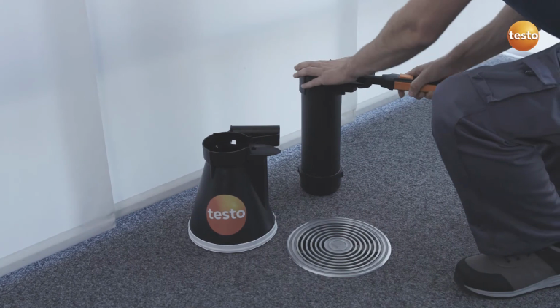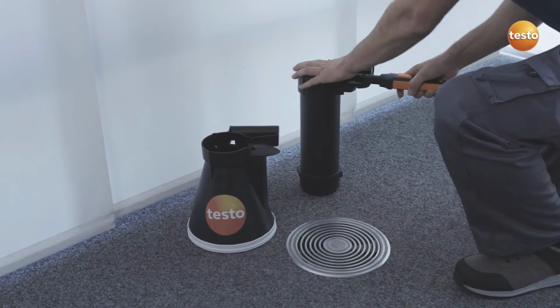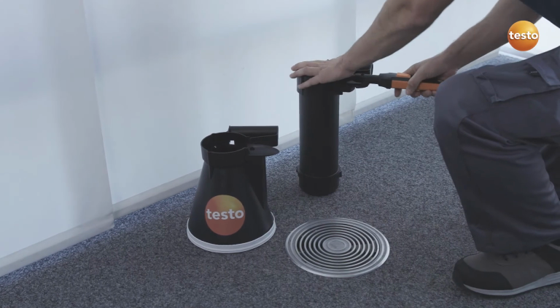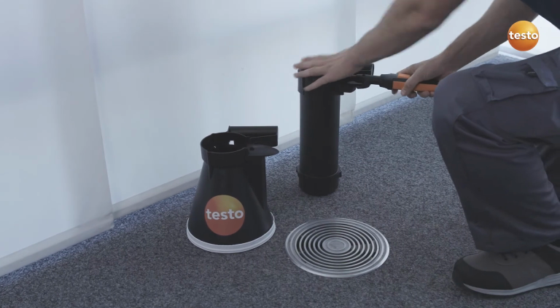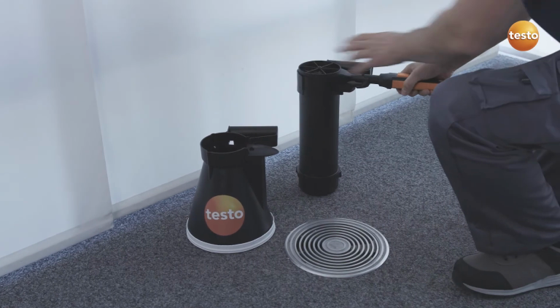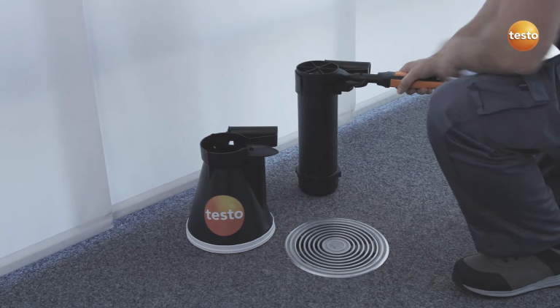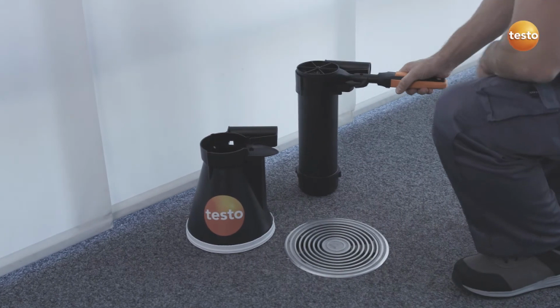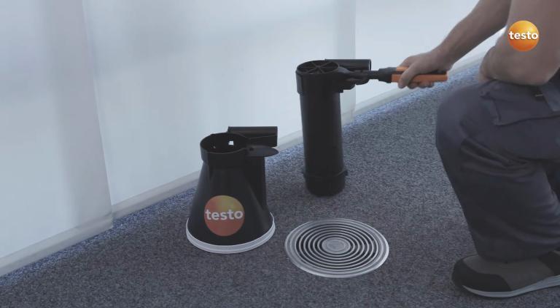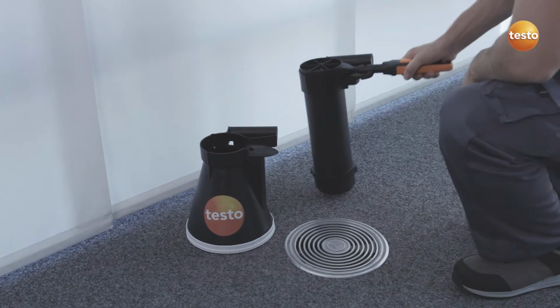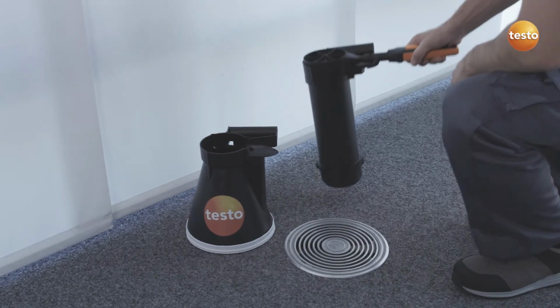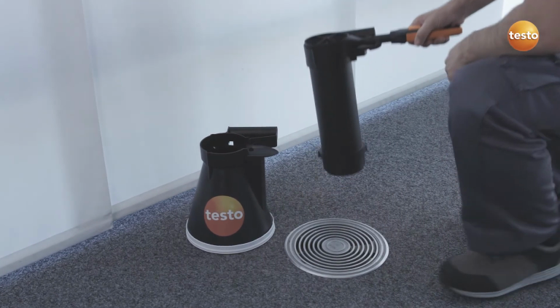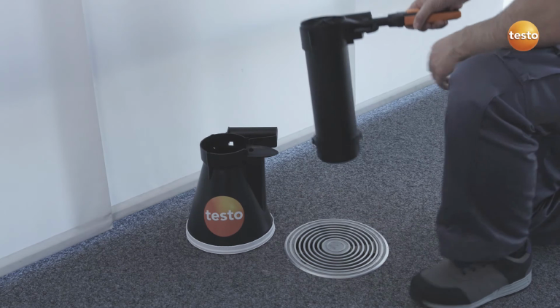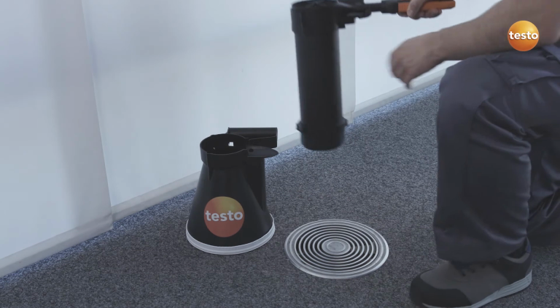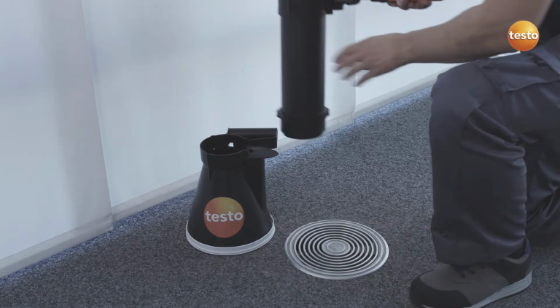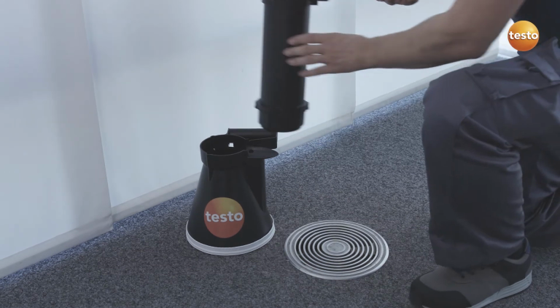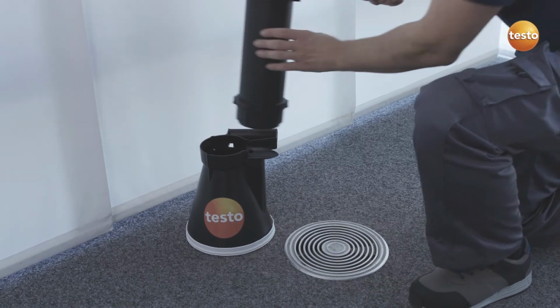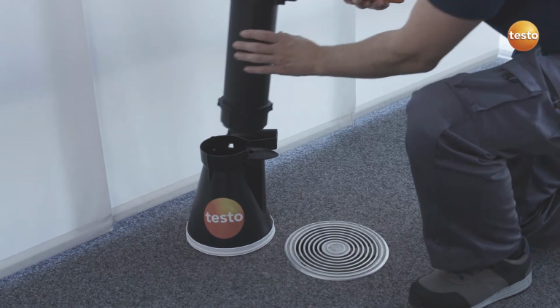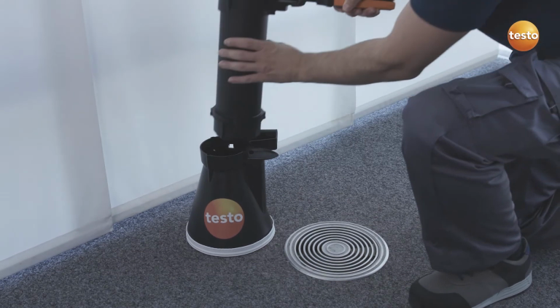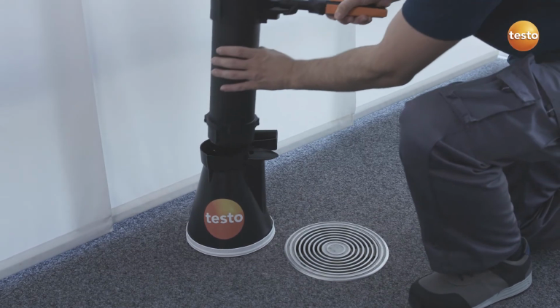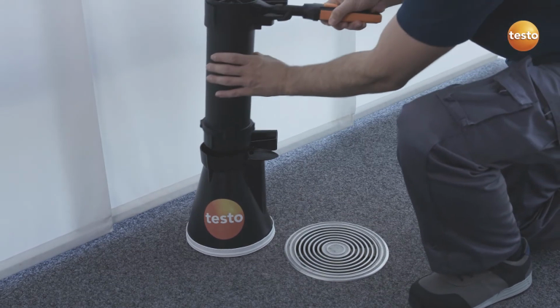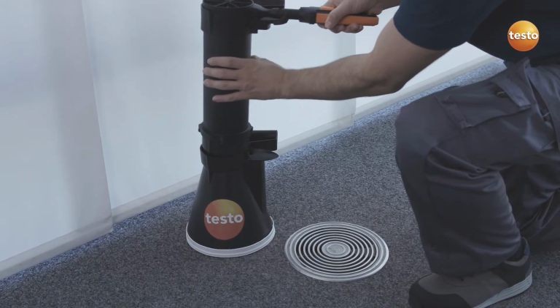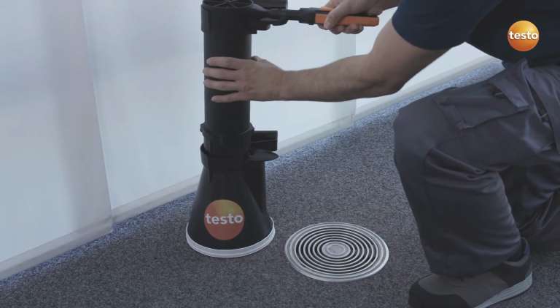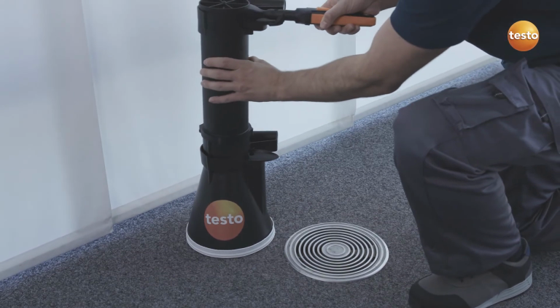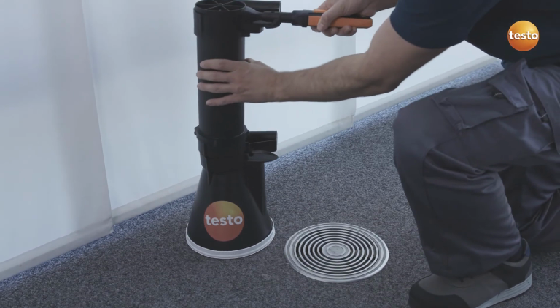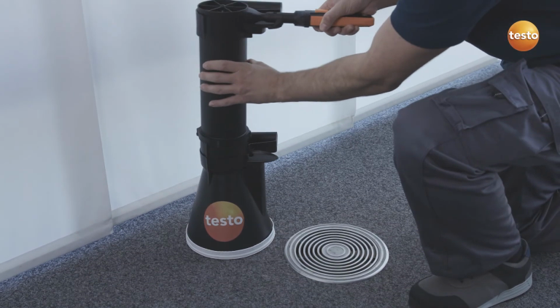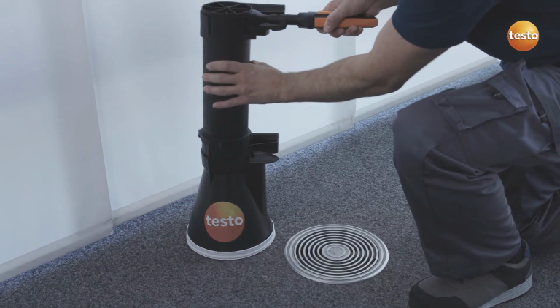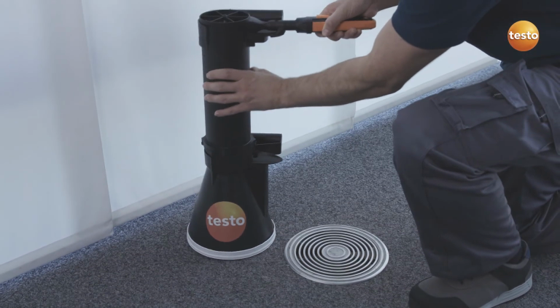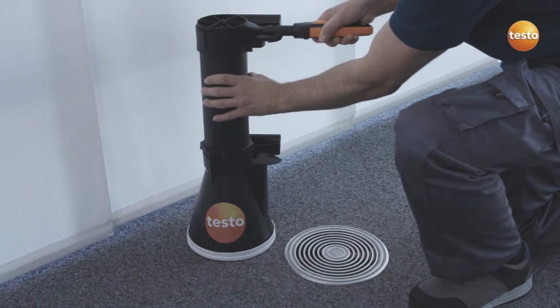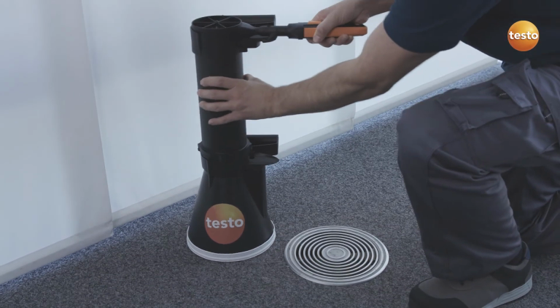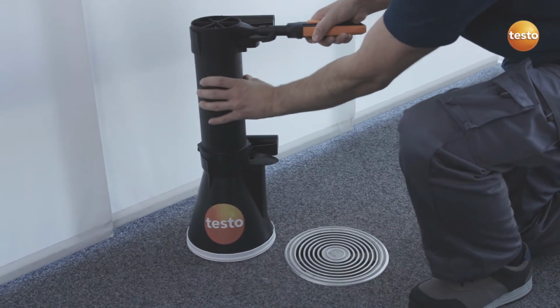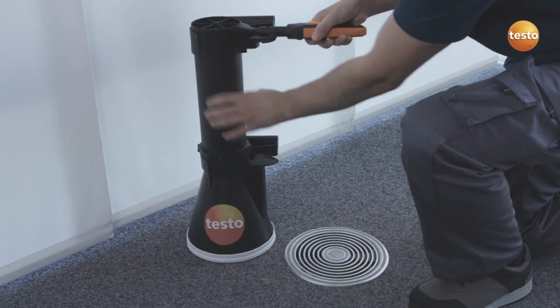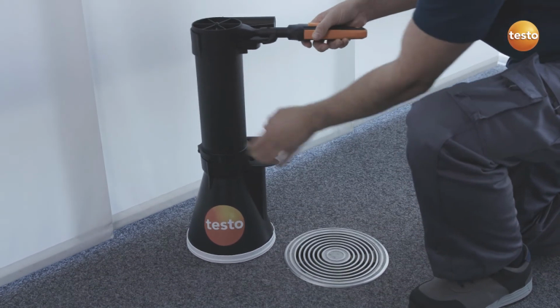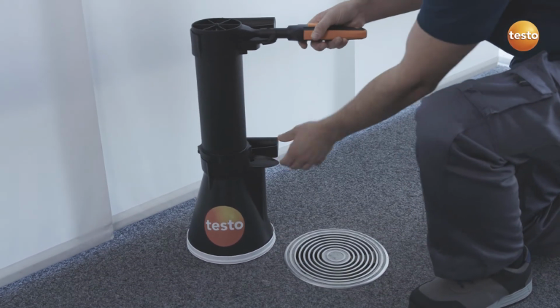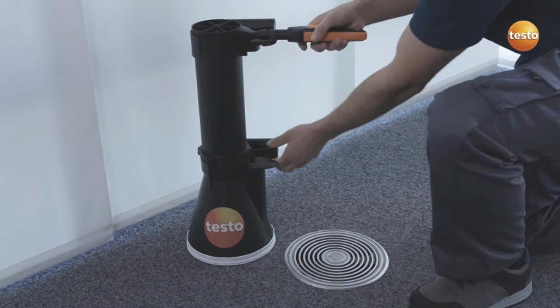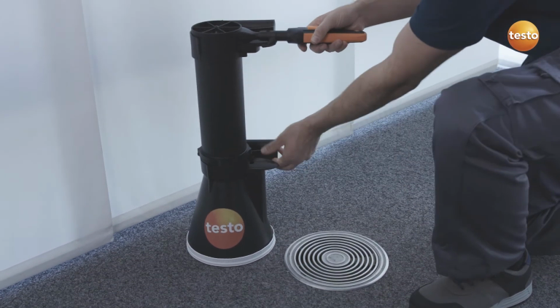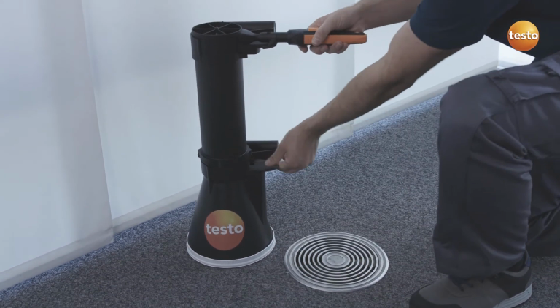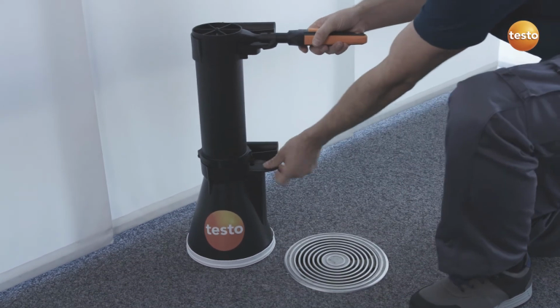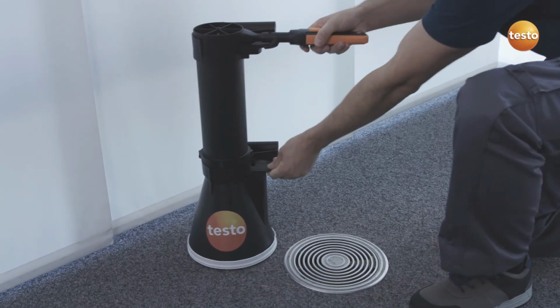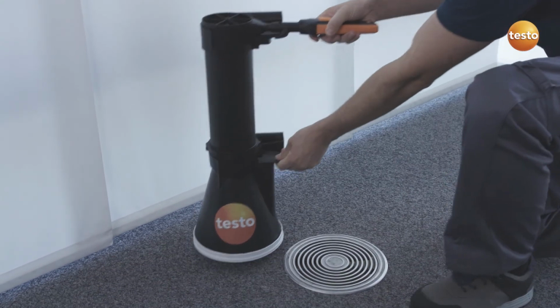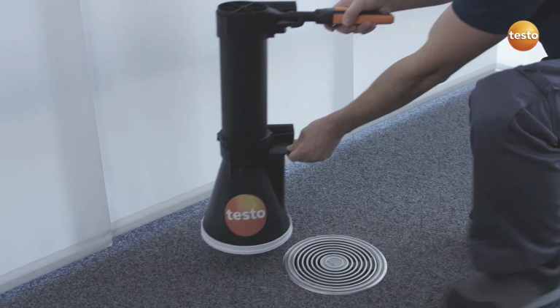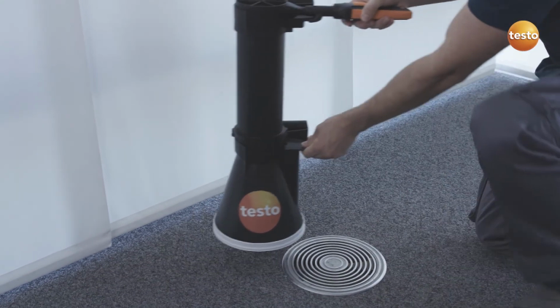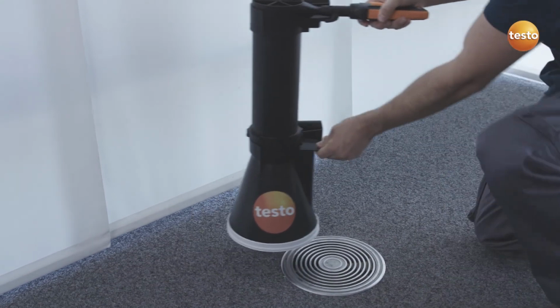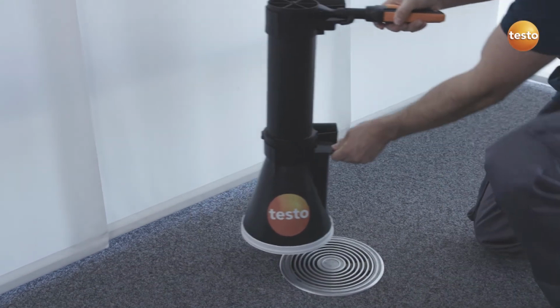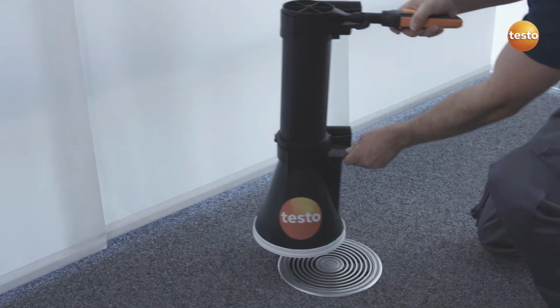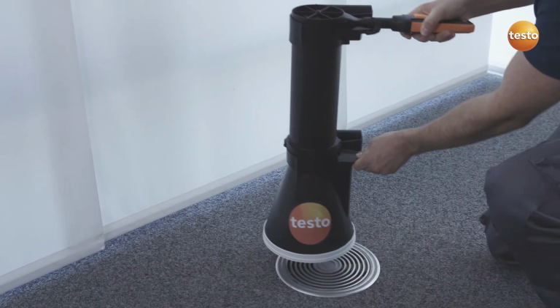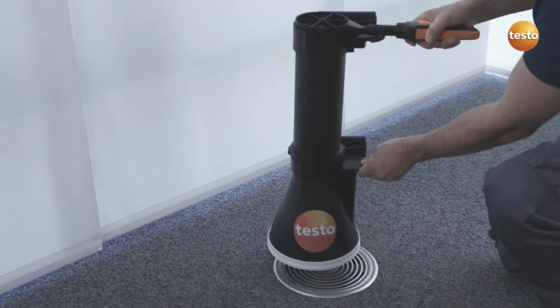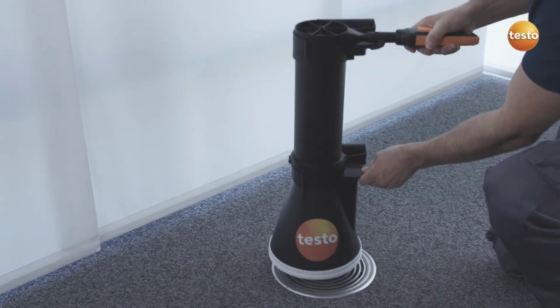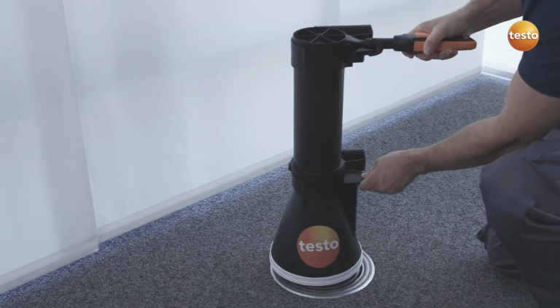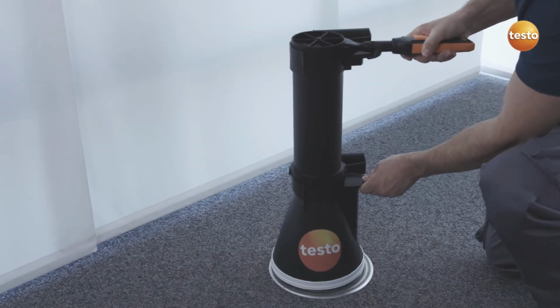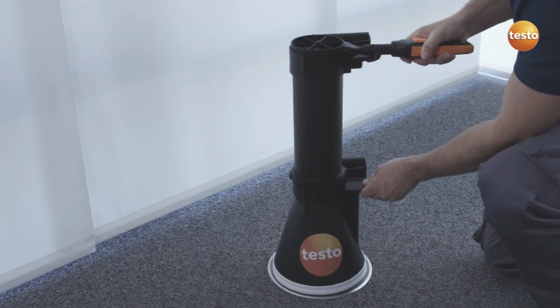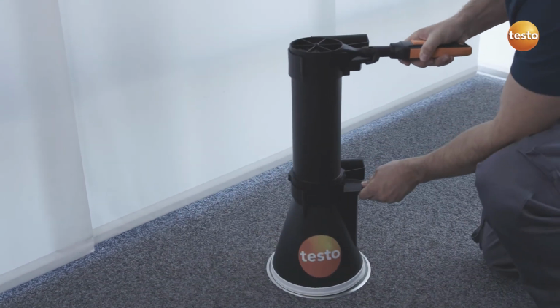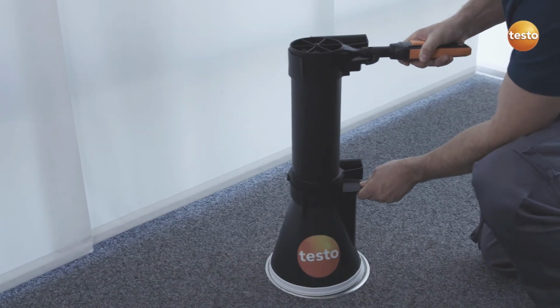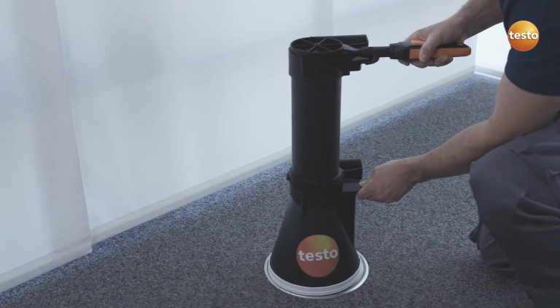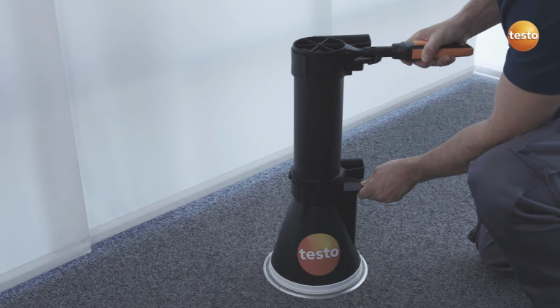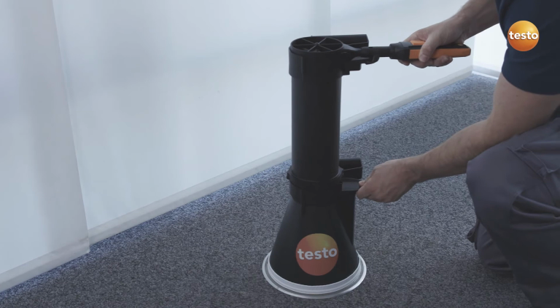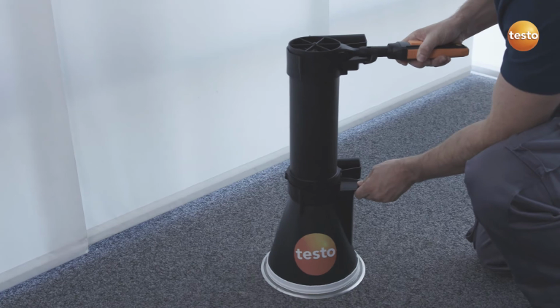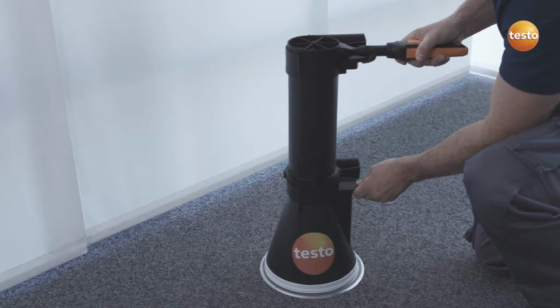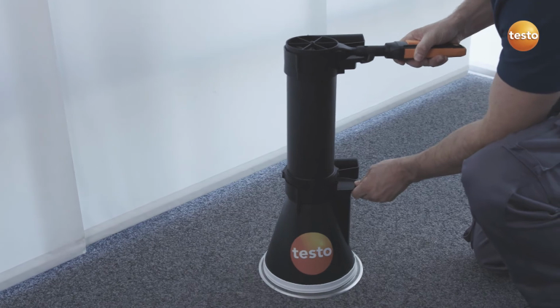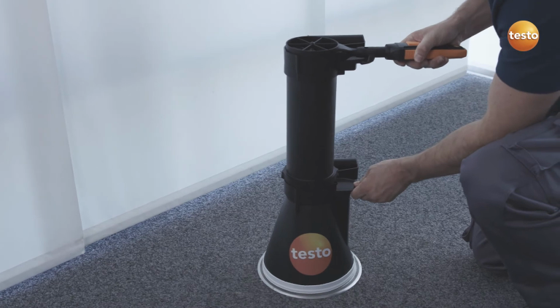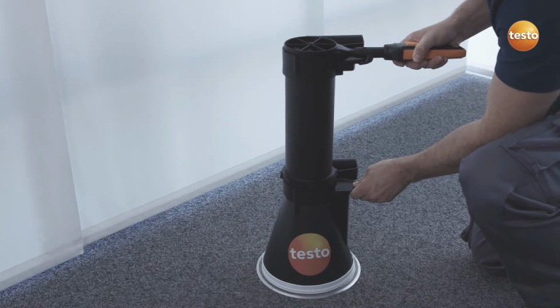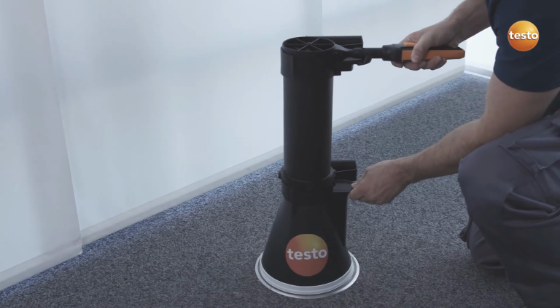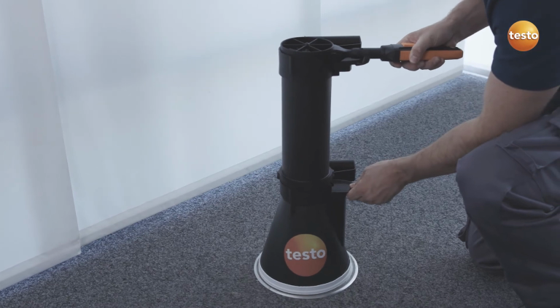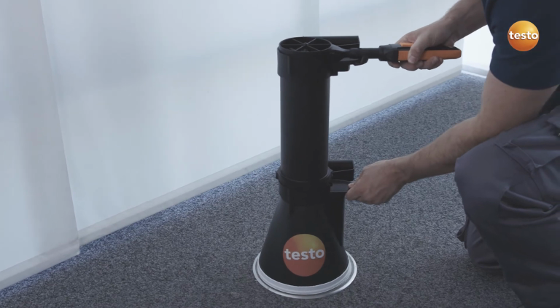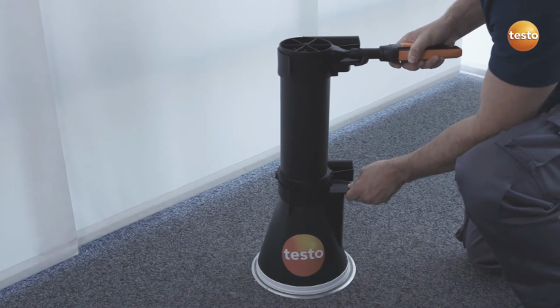And with the combination of the 4-inch vane, funnel, and the flow straightener, you can obtain exact results even in turbulent flows.